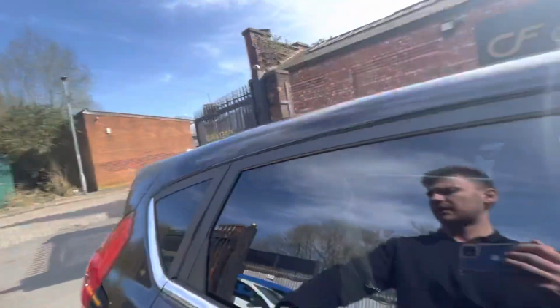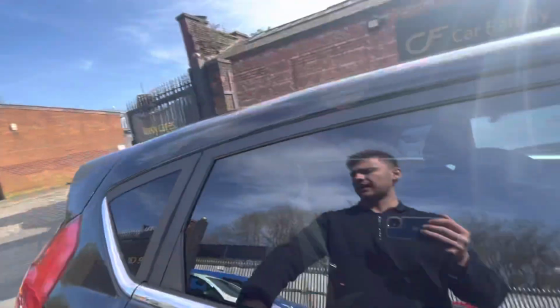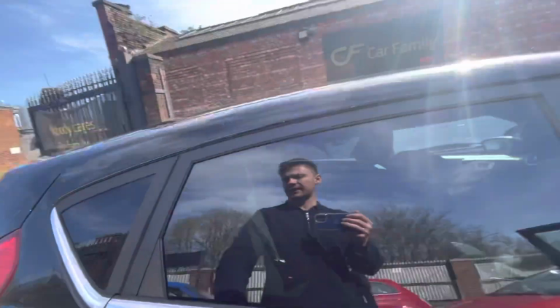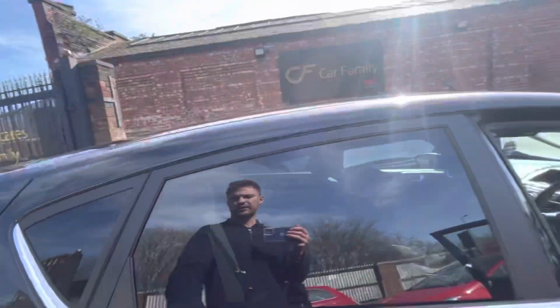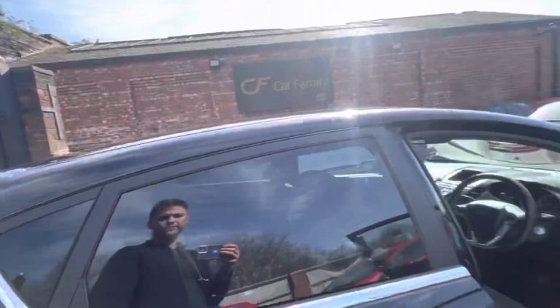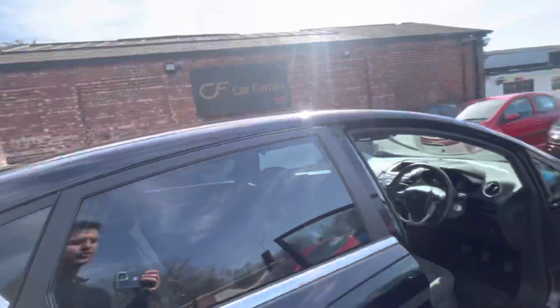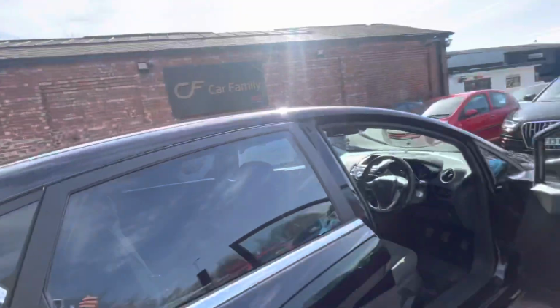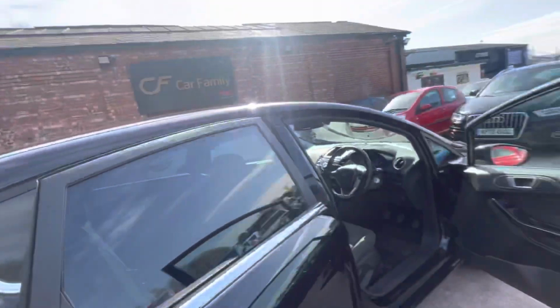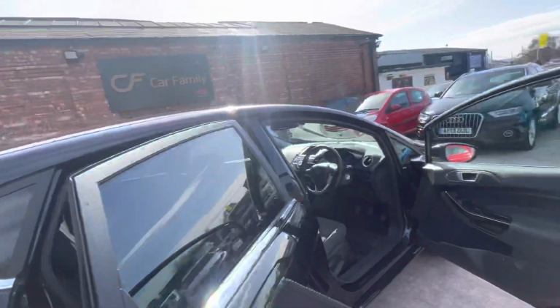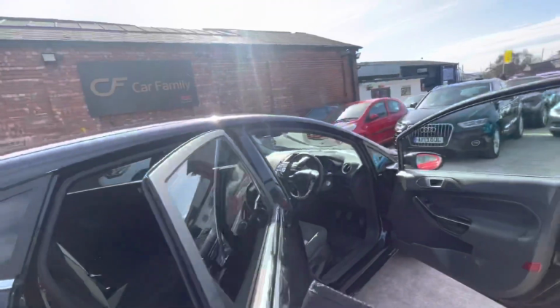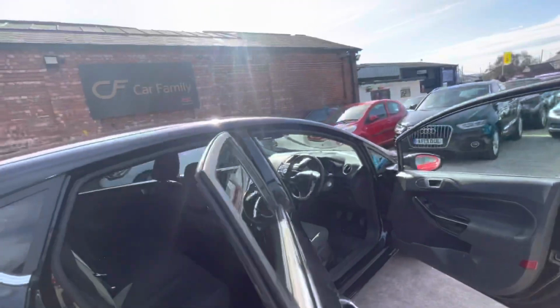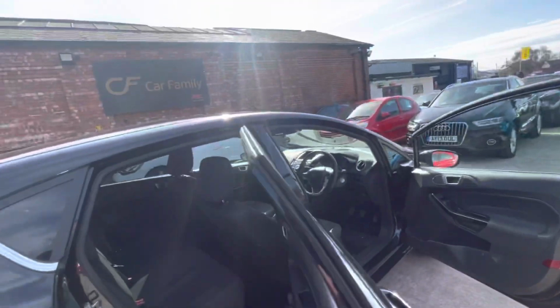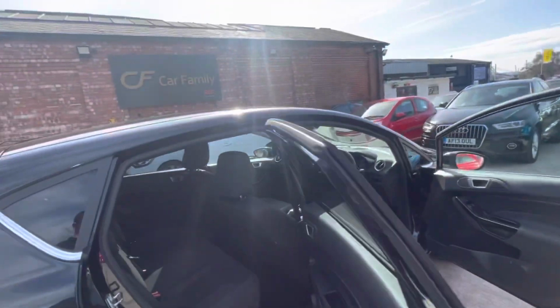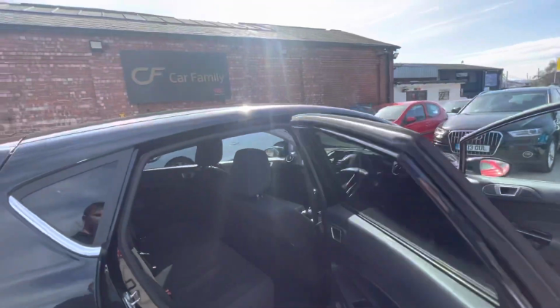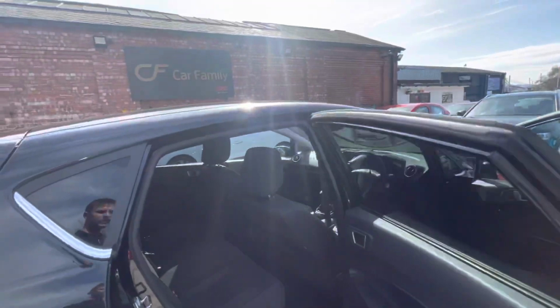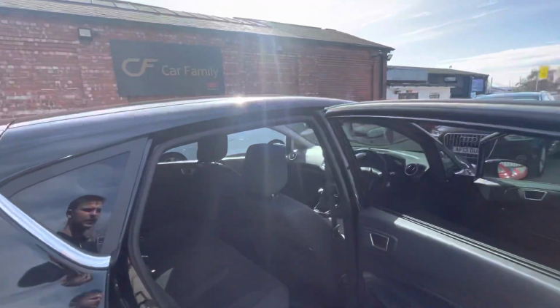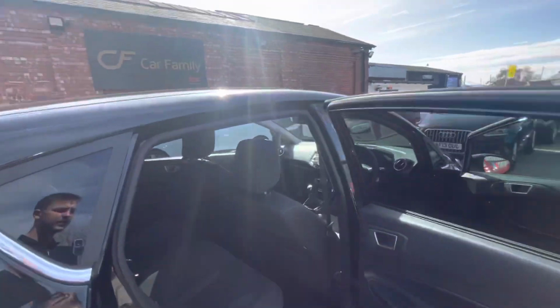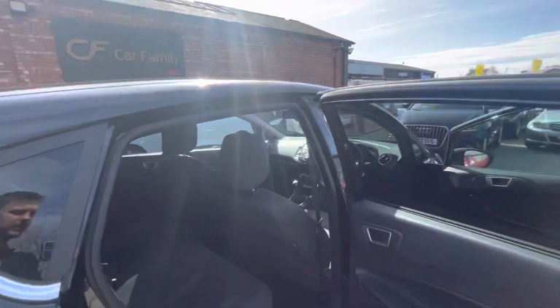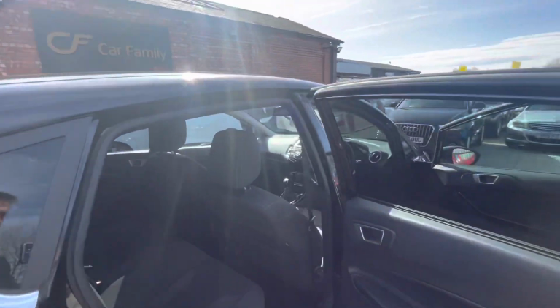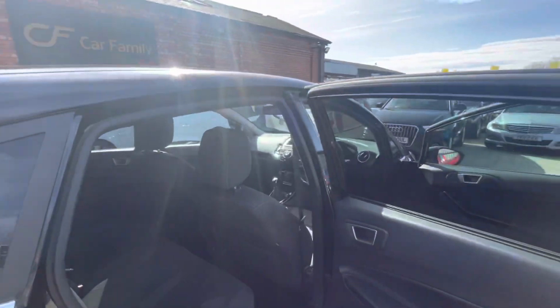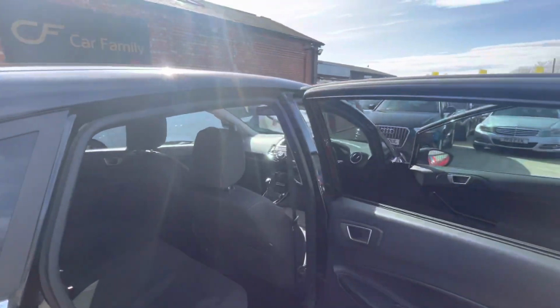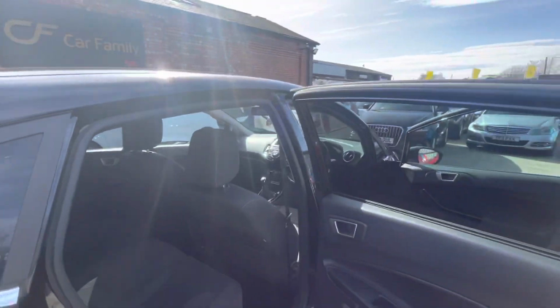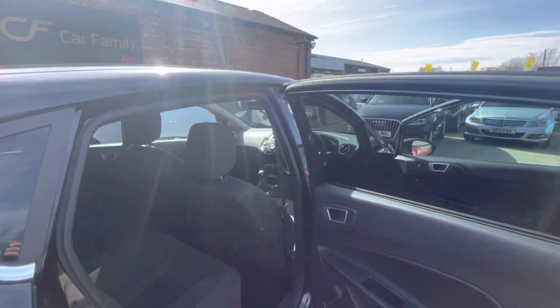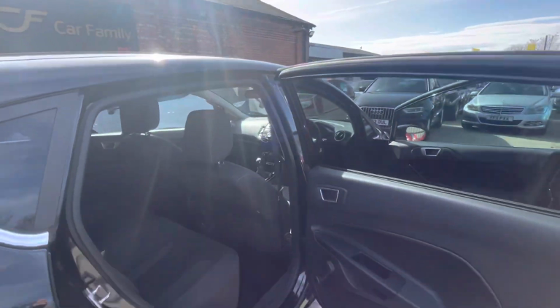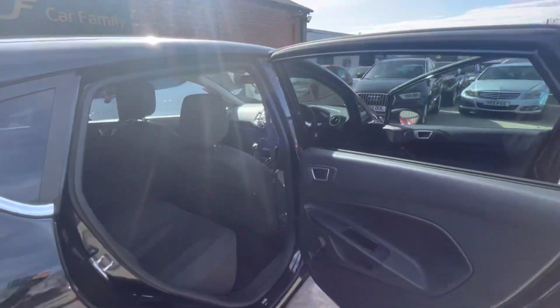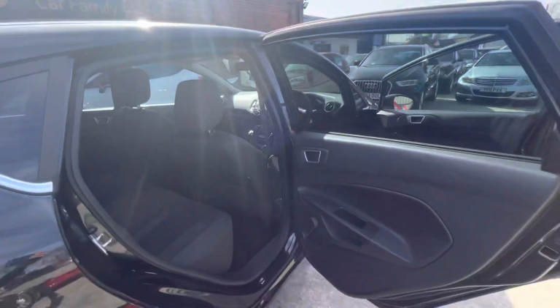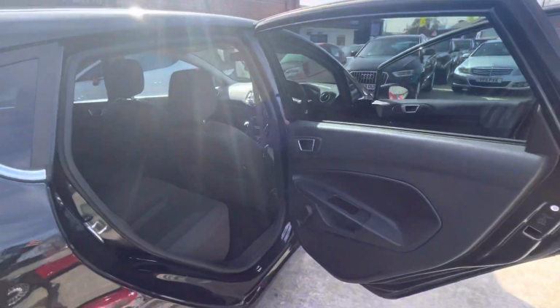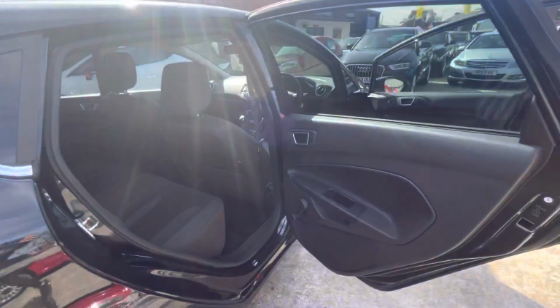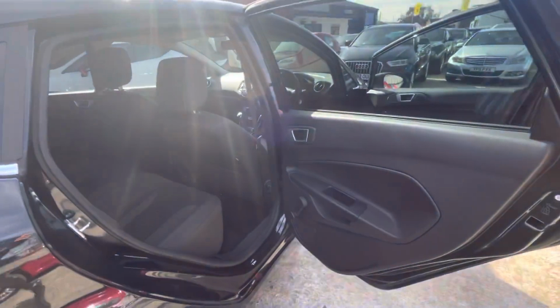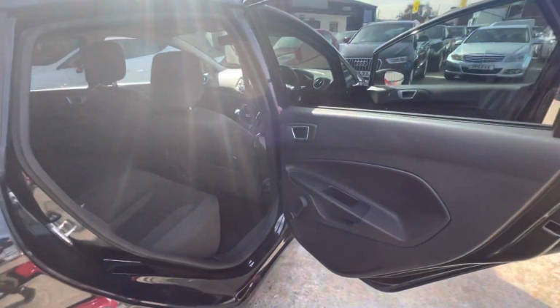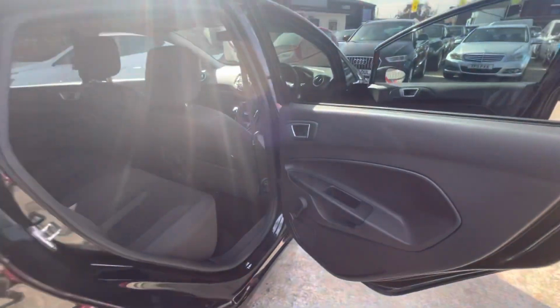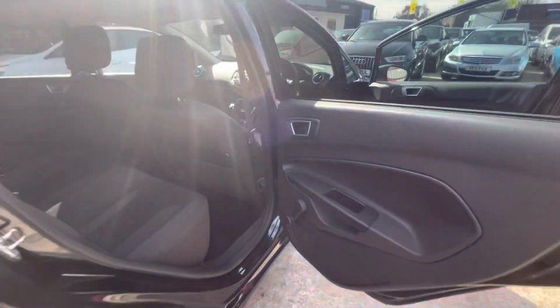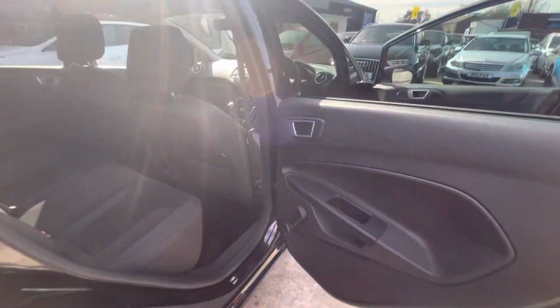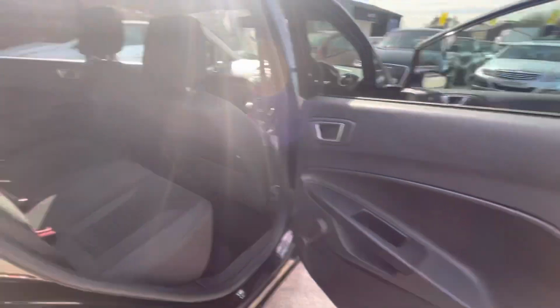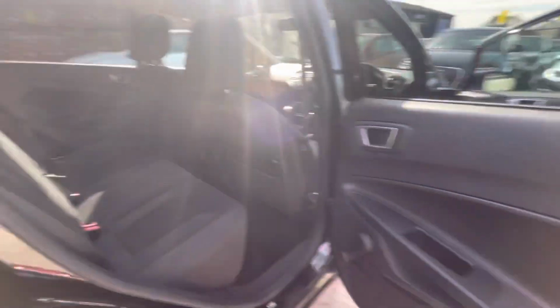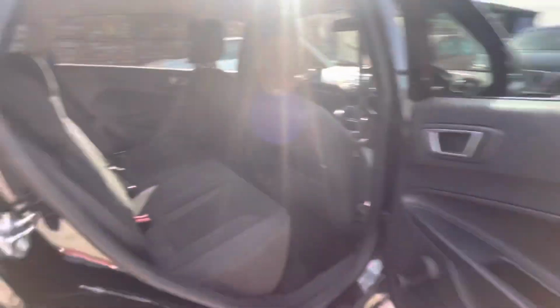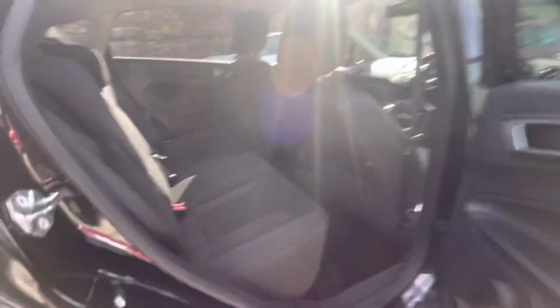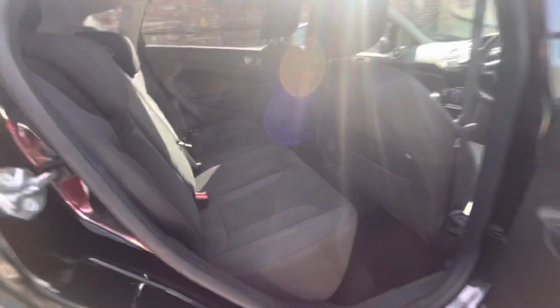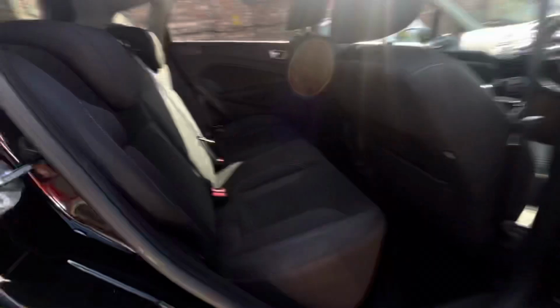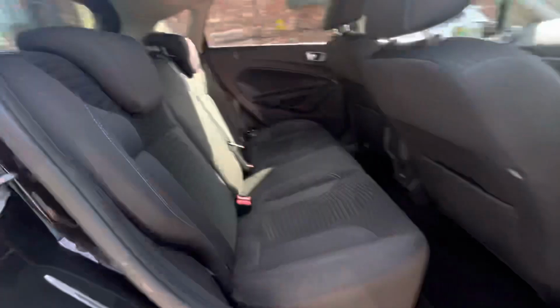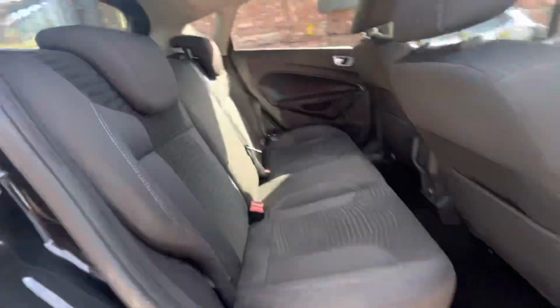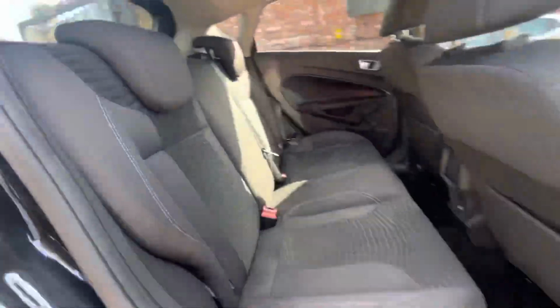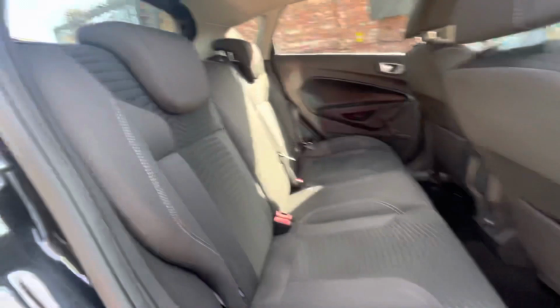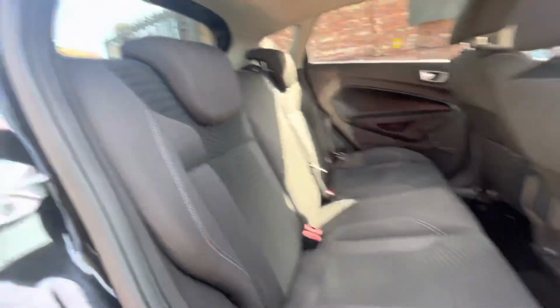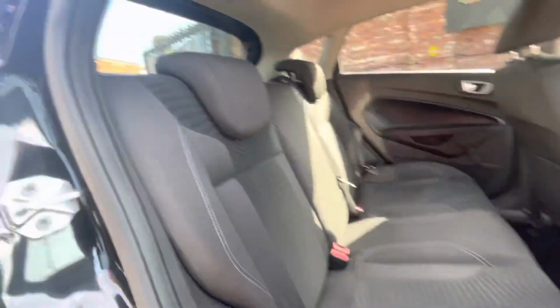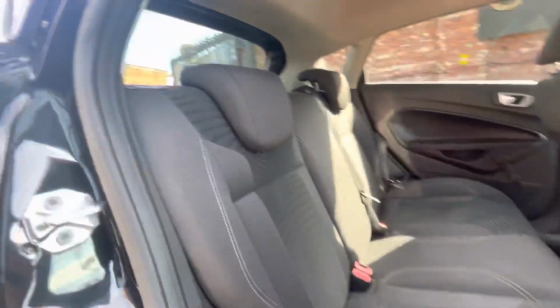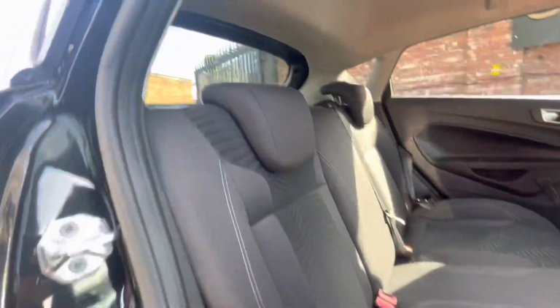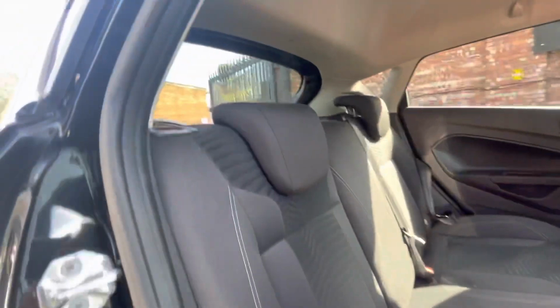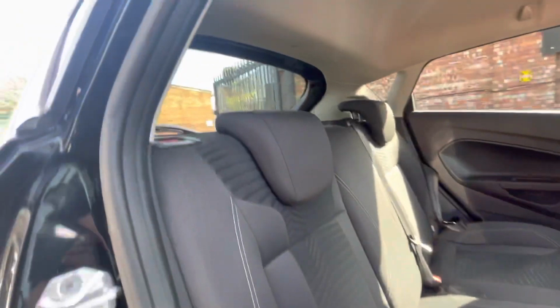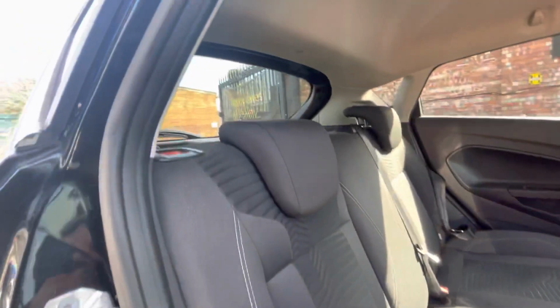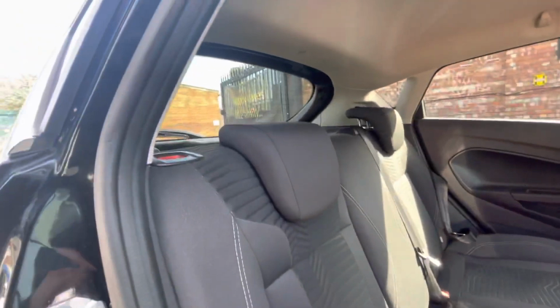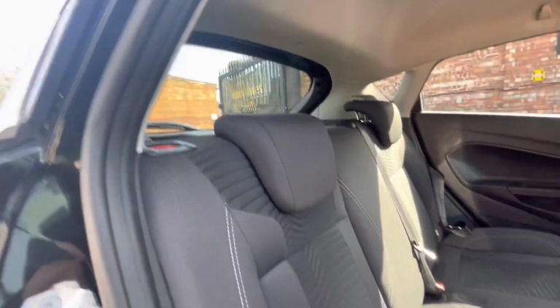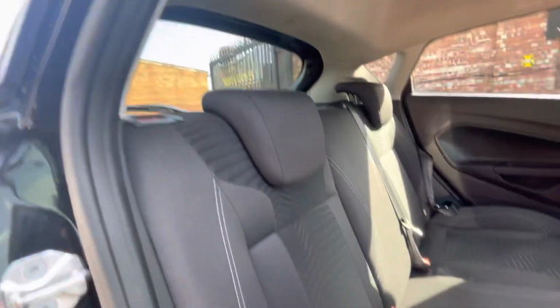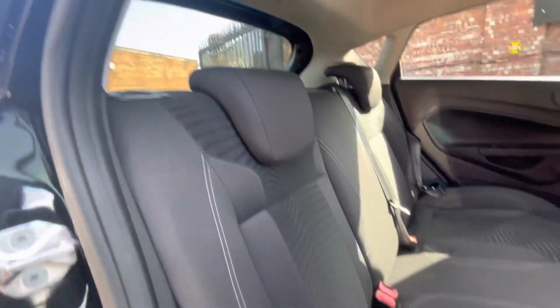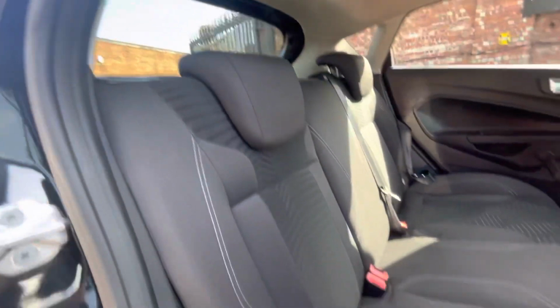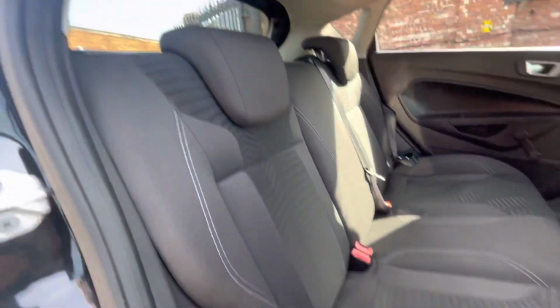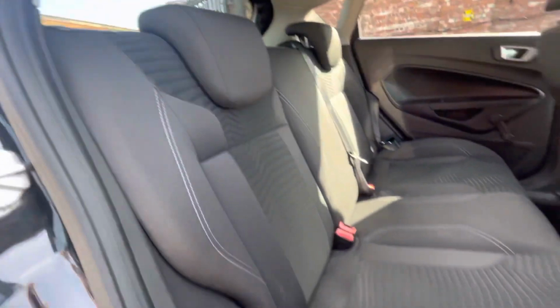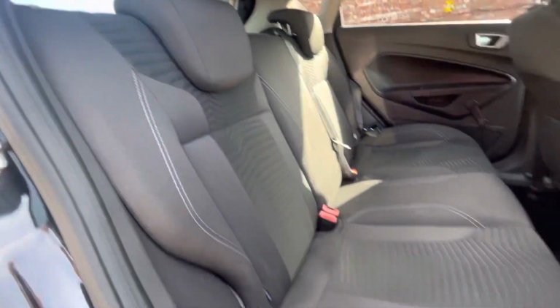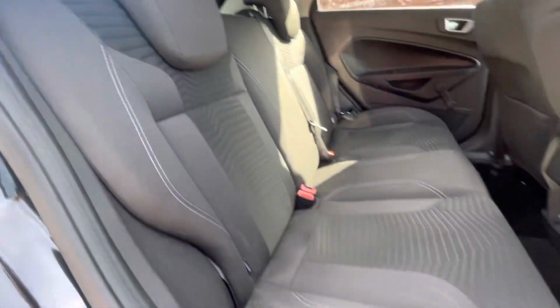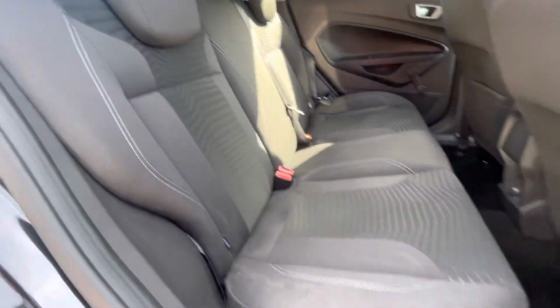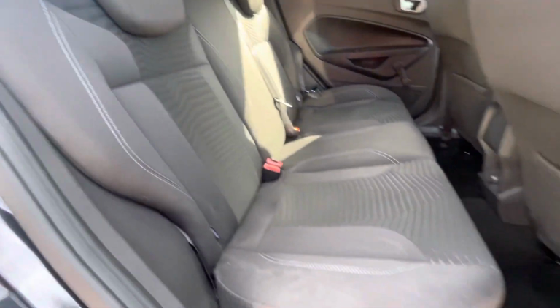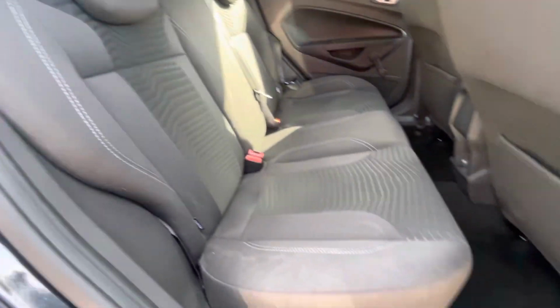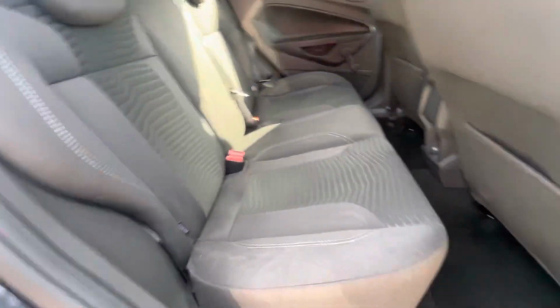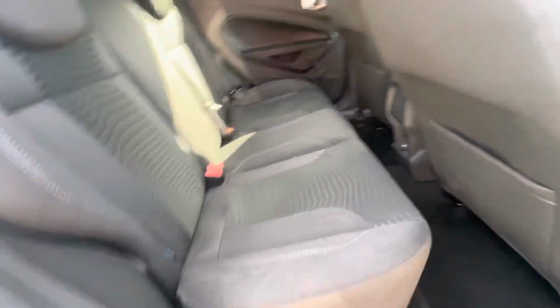In the back, you do have wind-up windows. There's plenty of space for passengers, with it being a five-door as well.